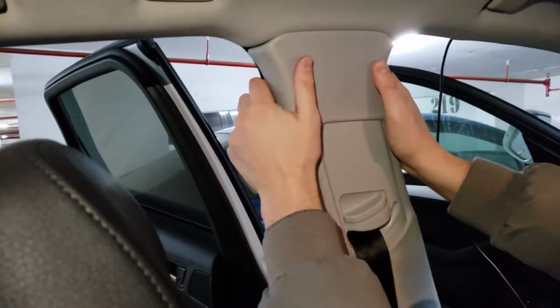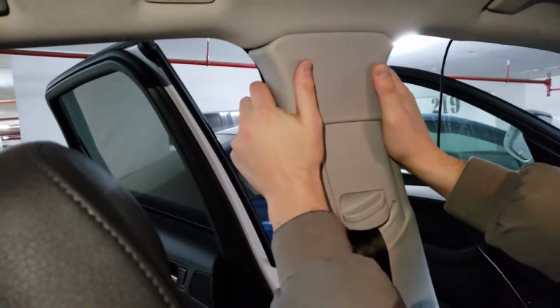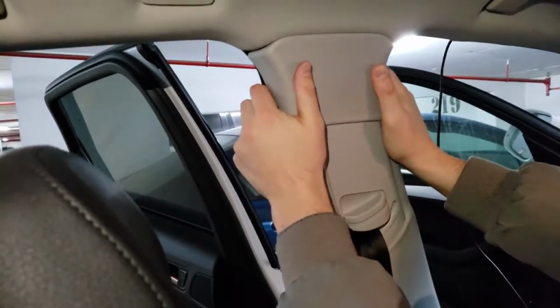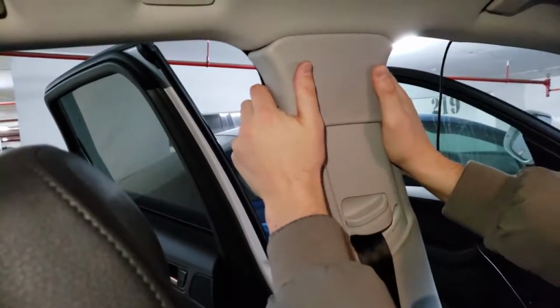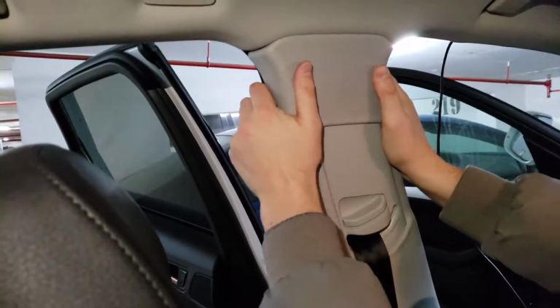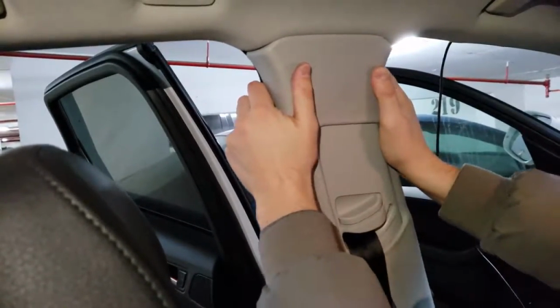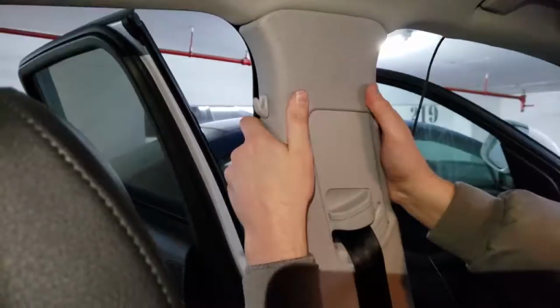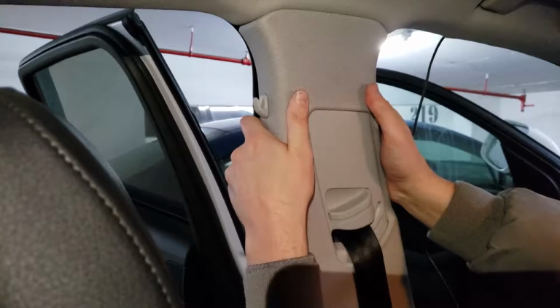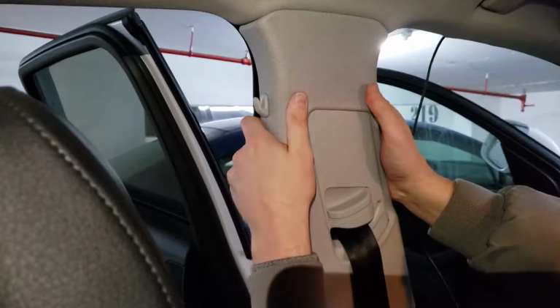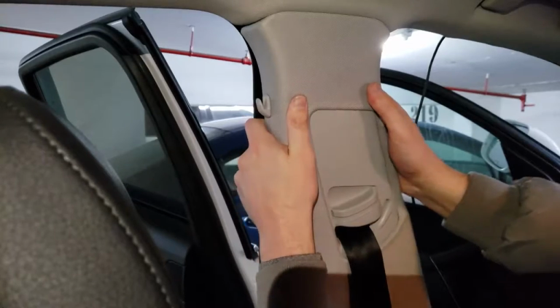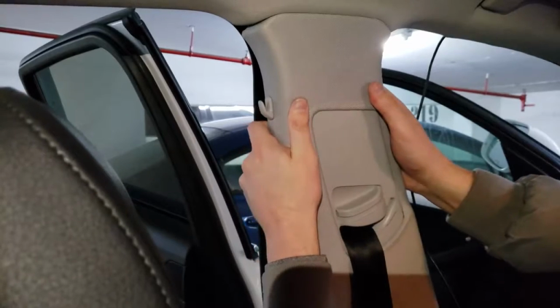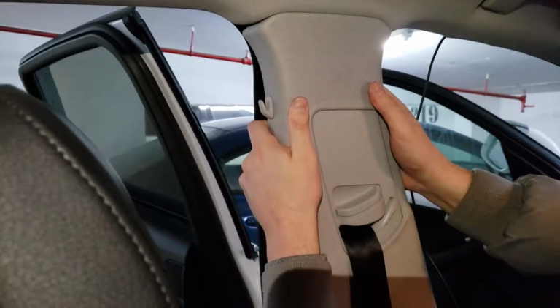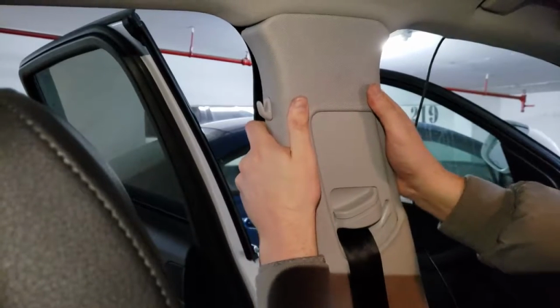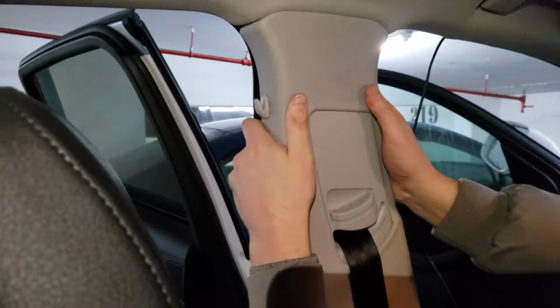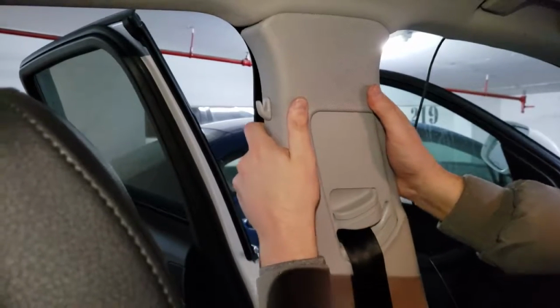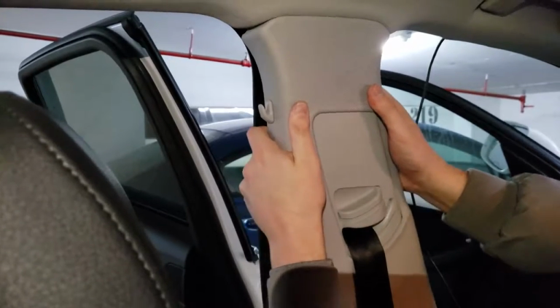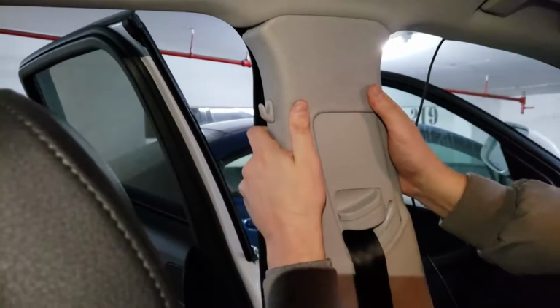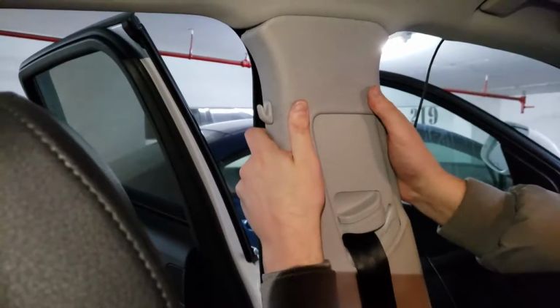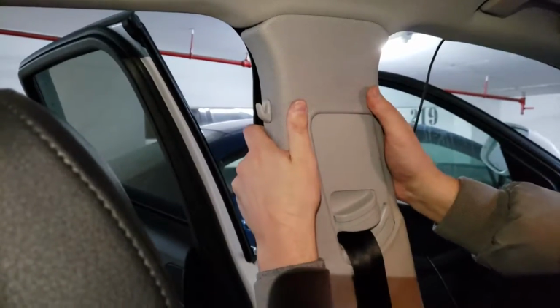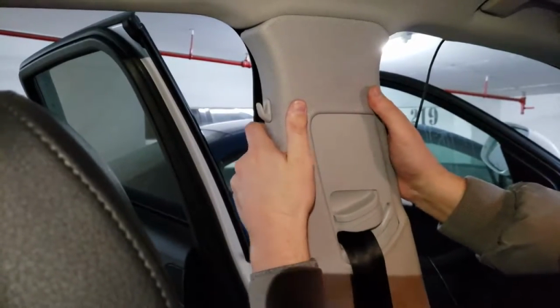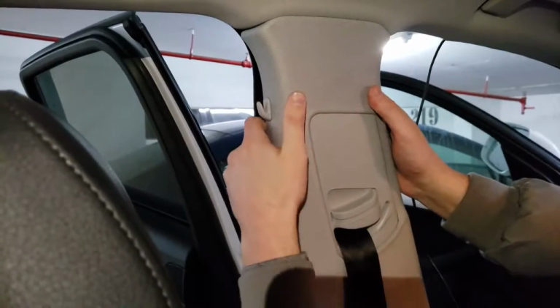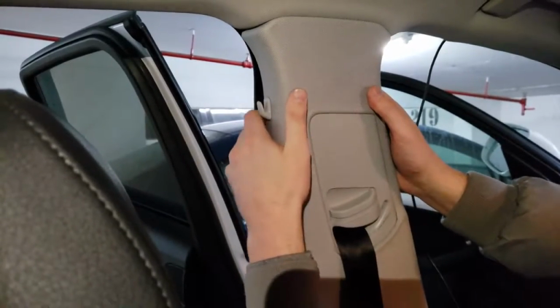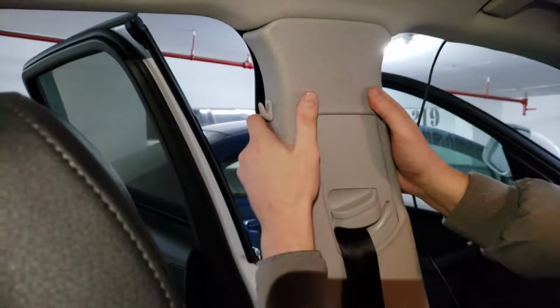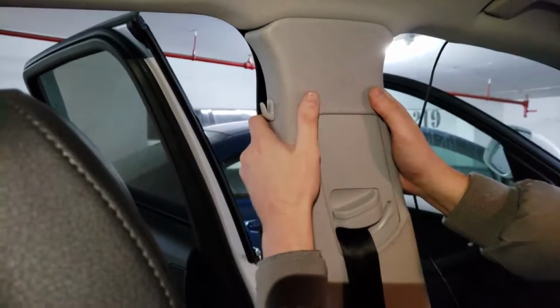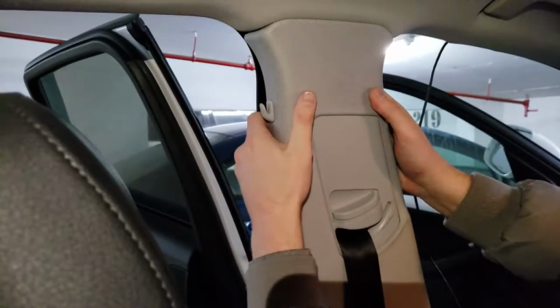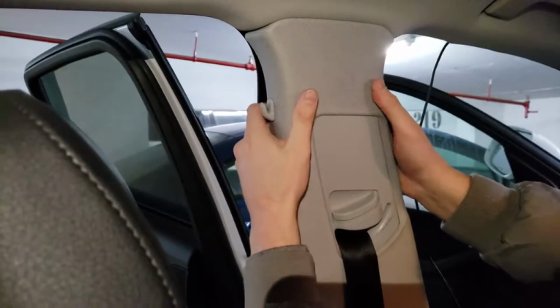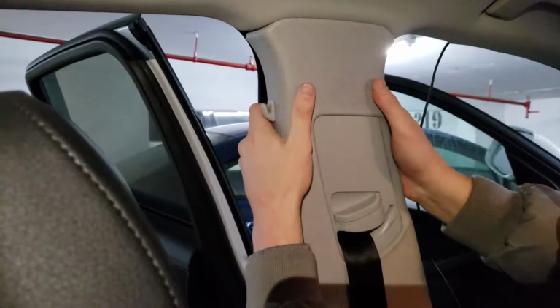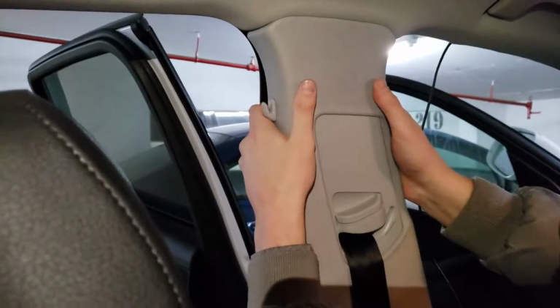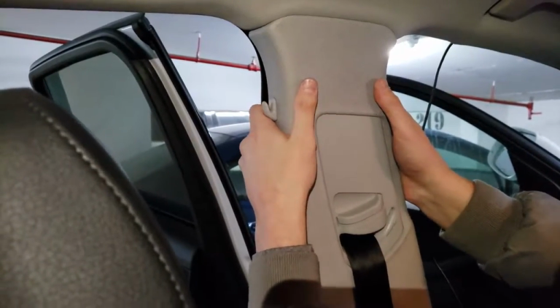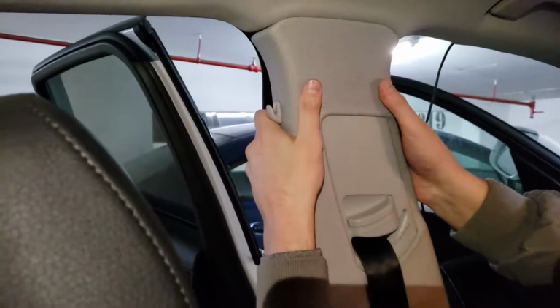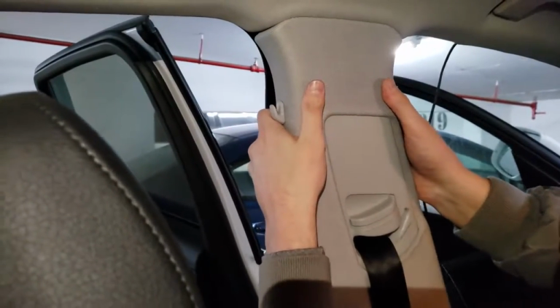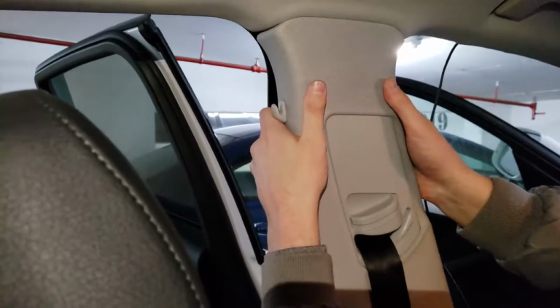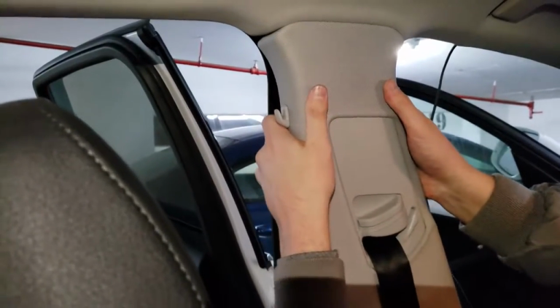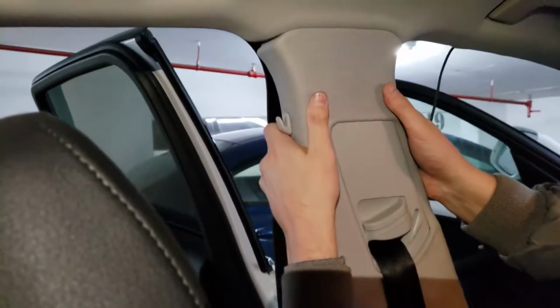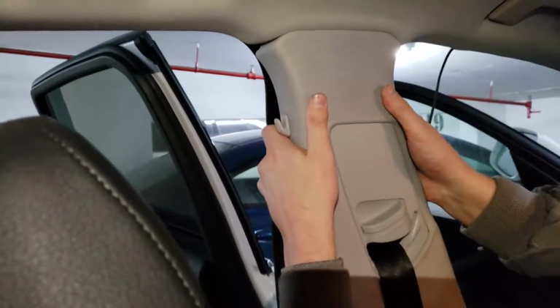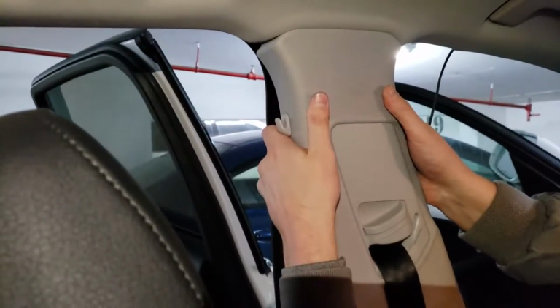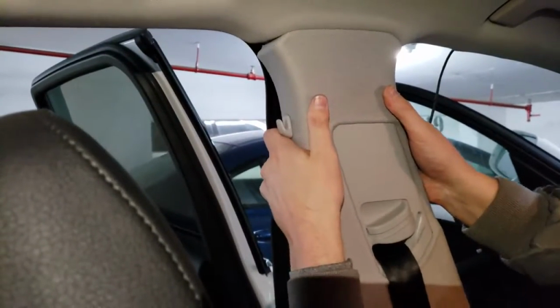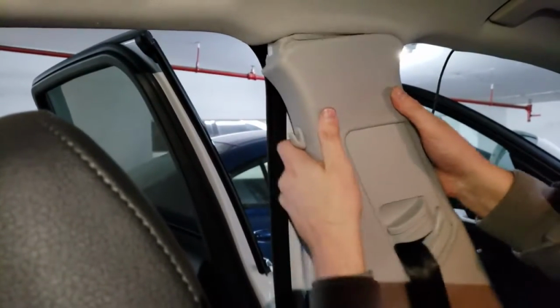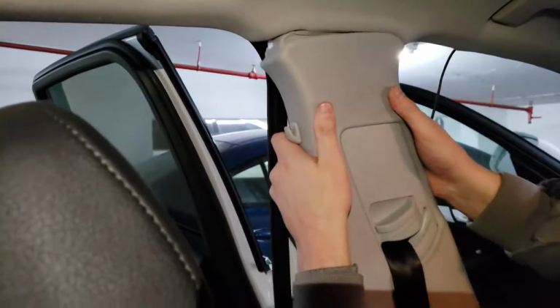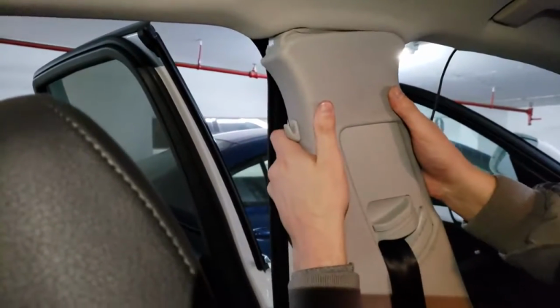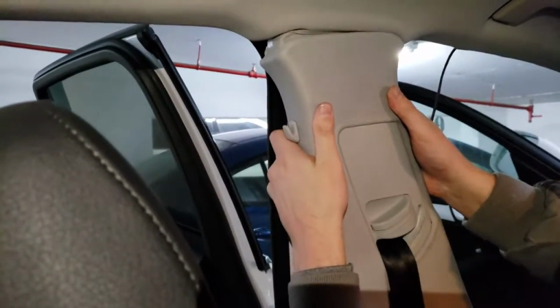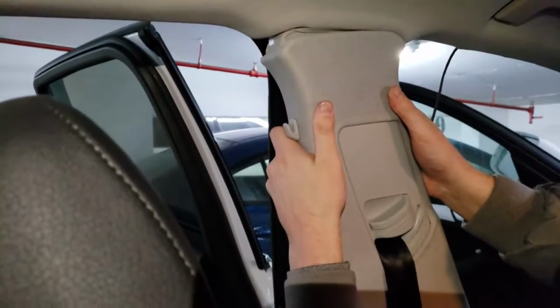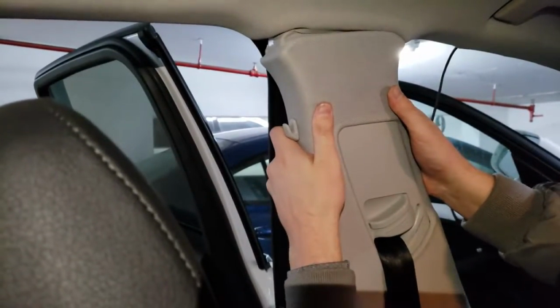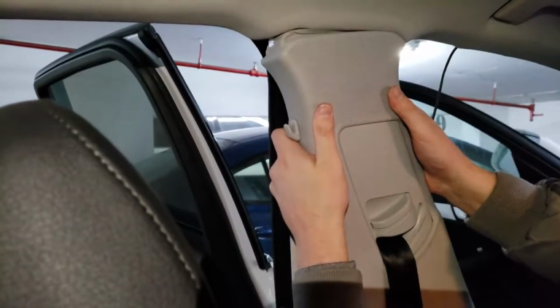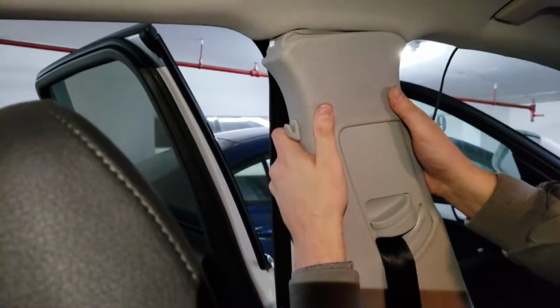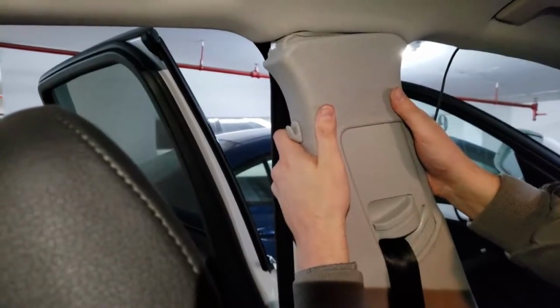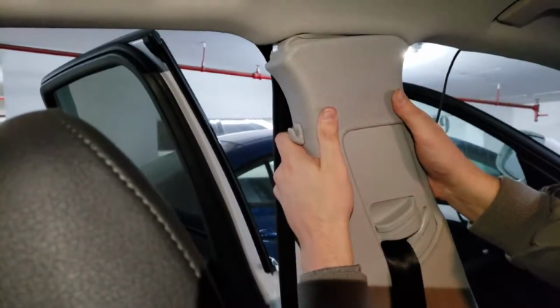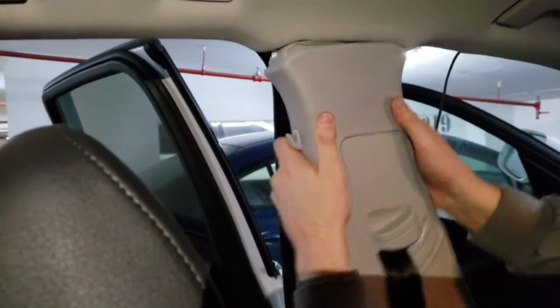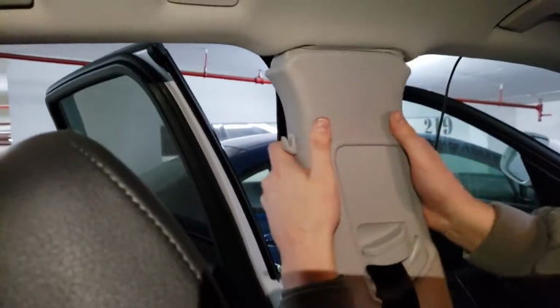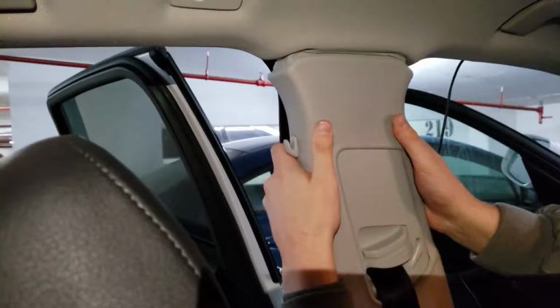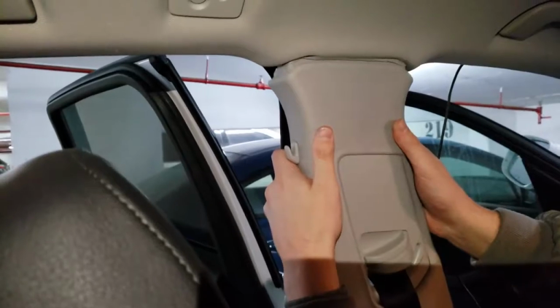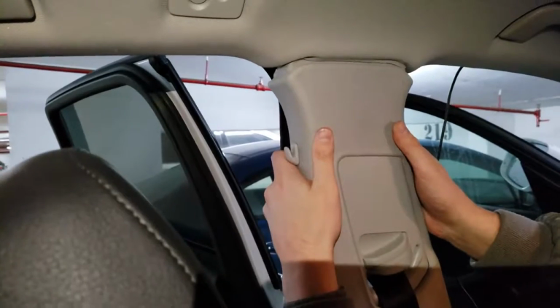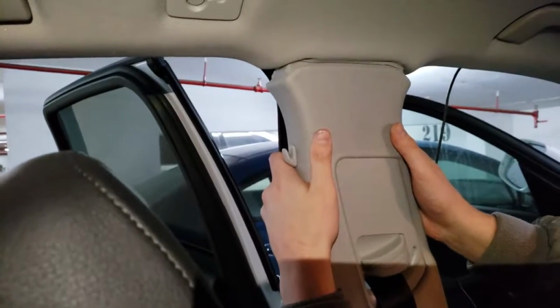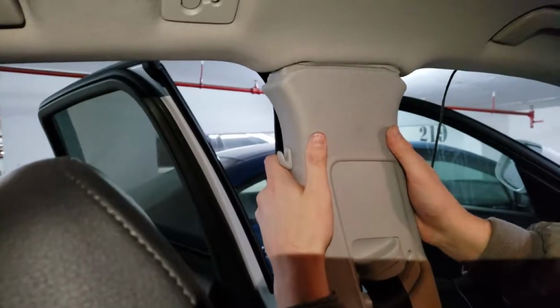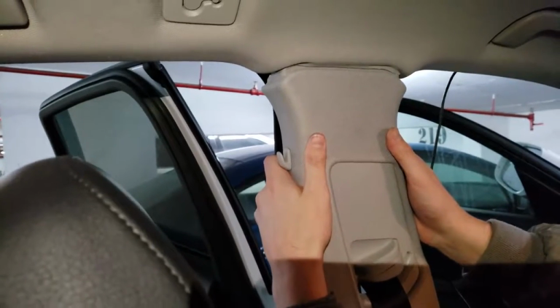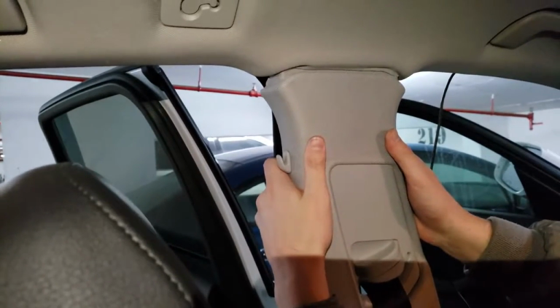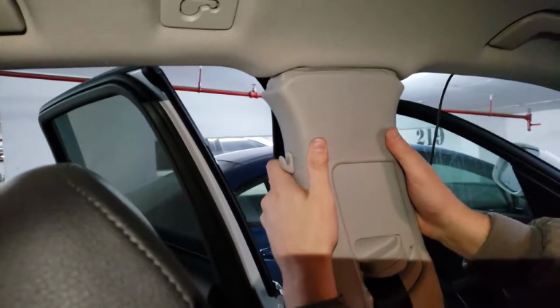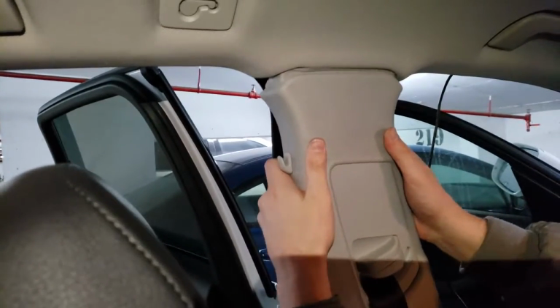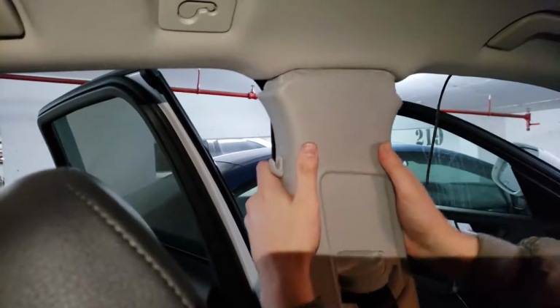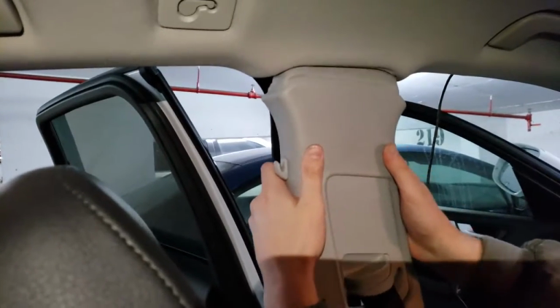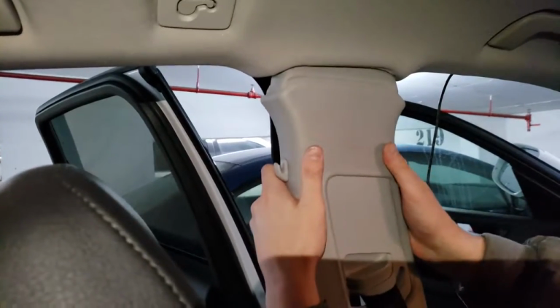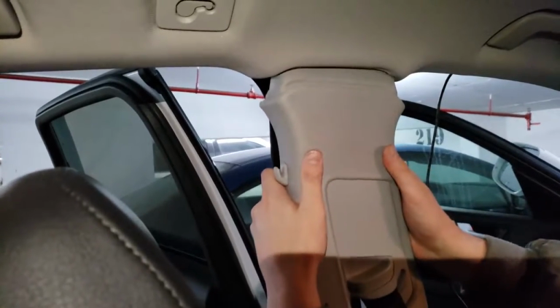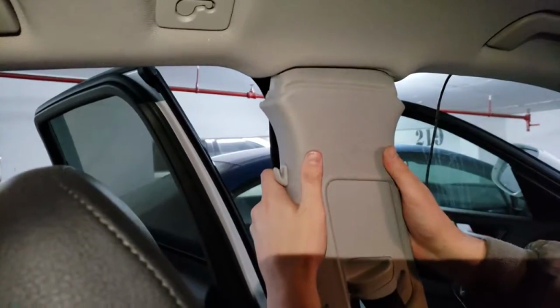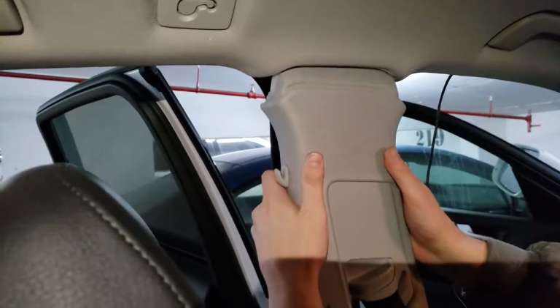Just keep moving it, don't worry you won't break it. And here it comes slowly. Here it is, that's it — it's removed.